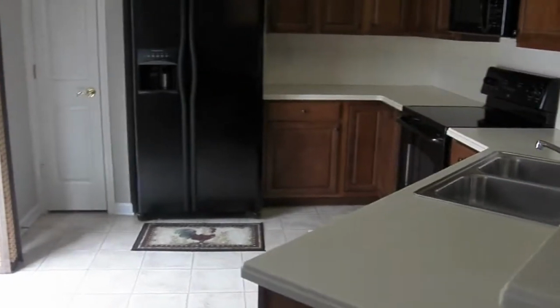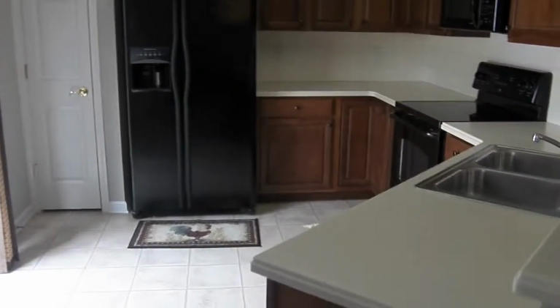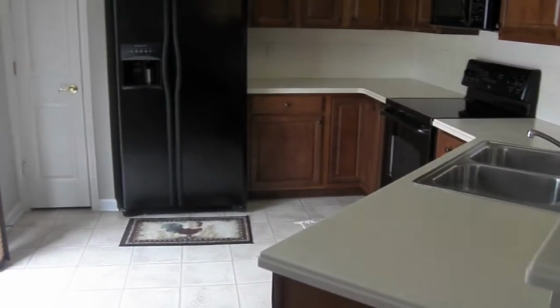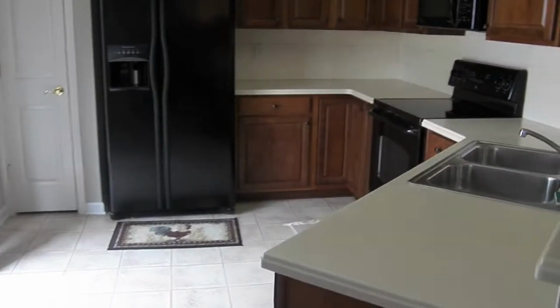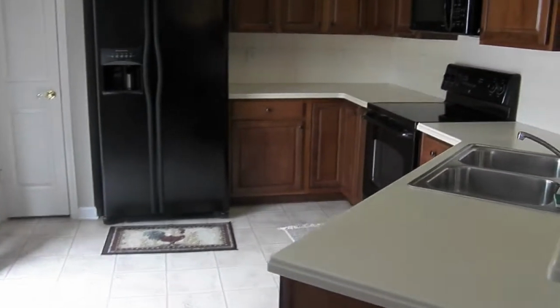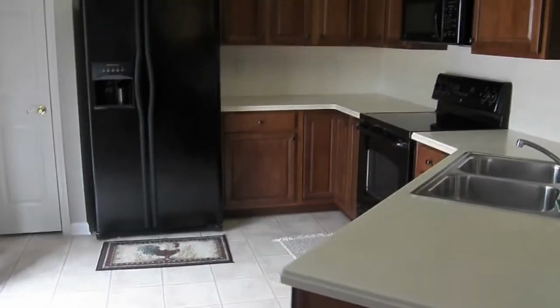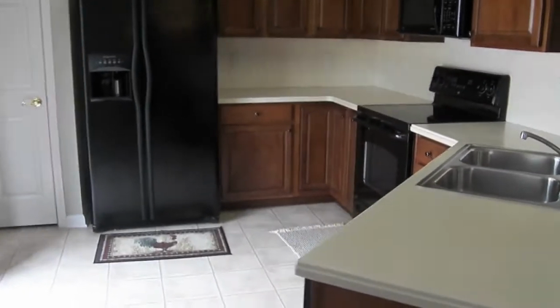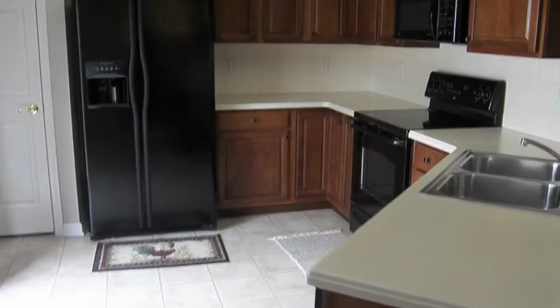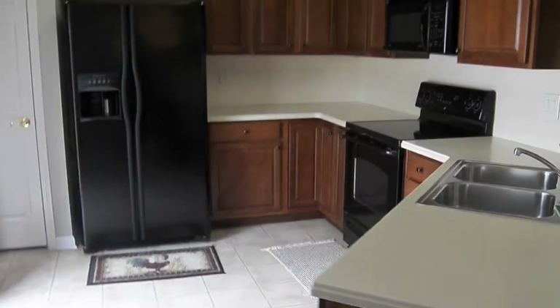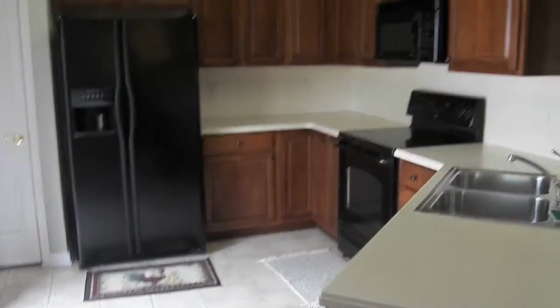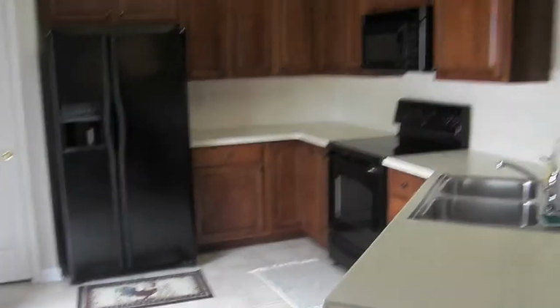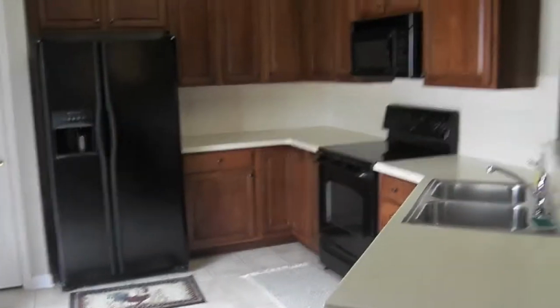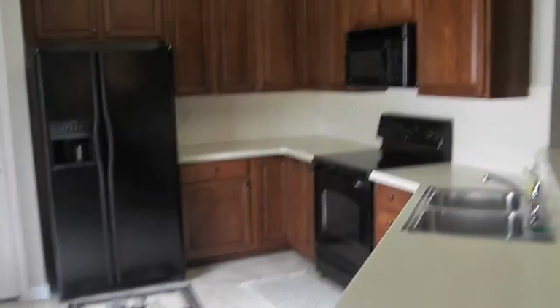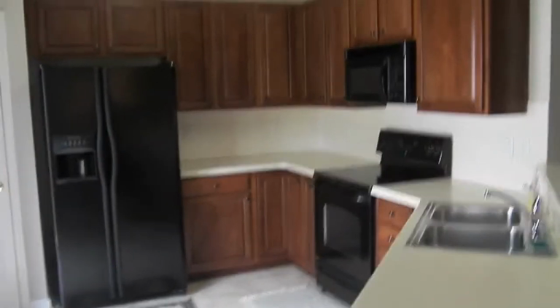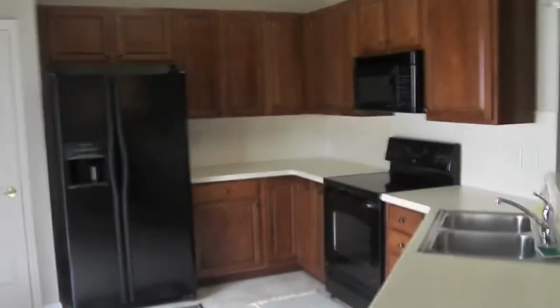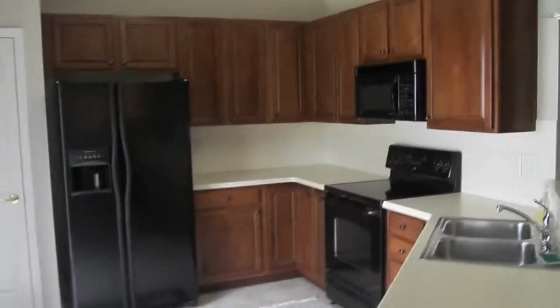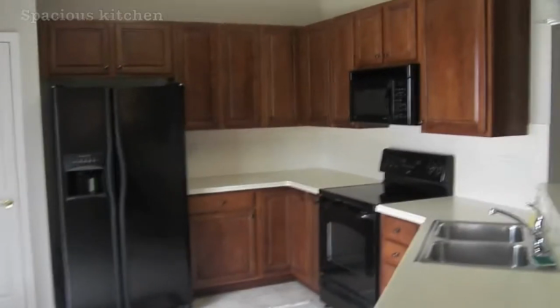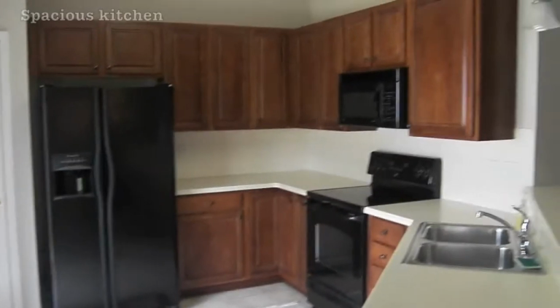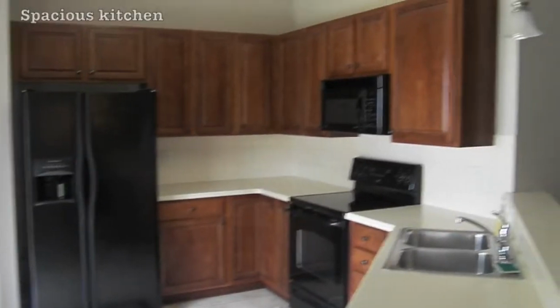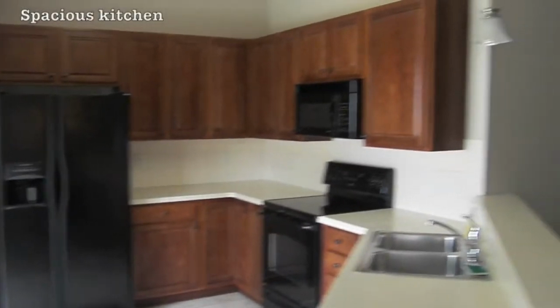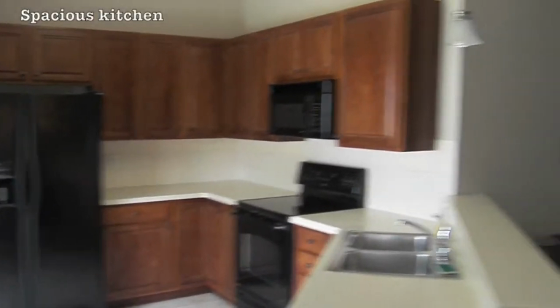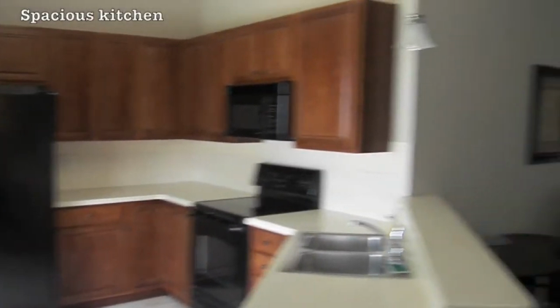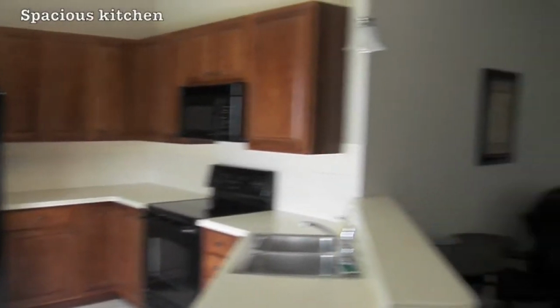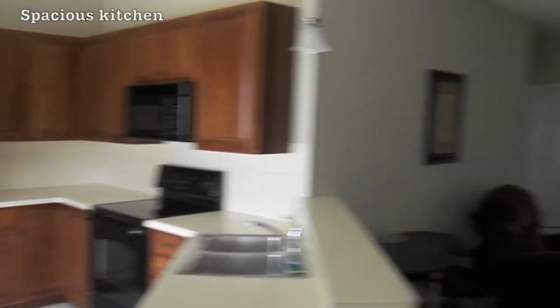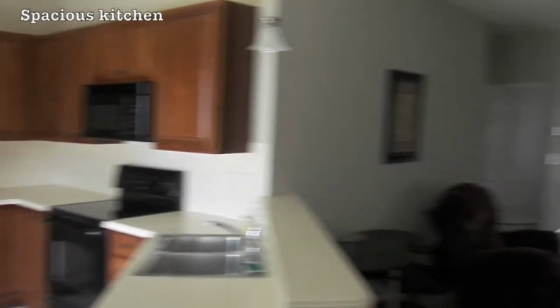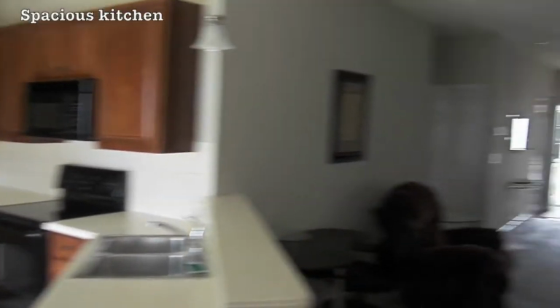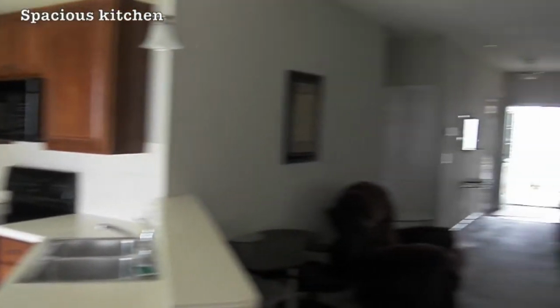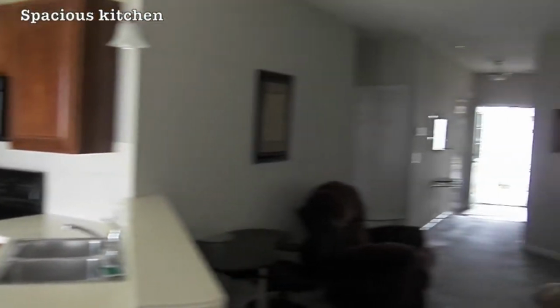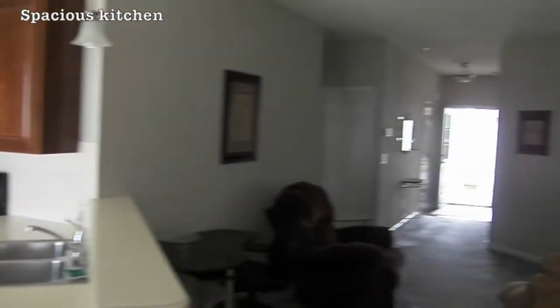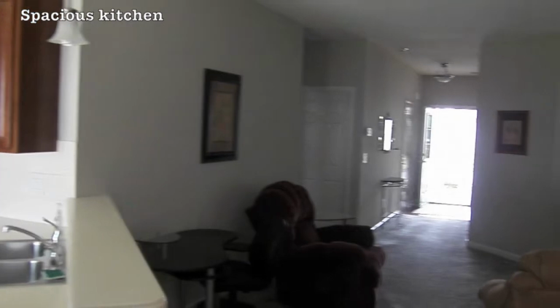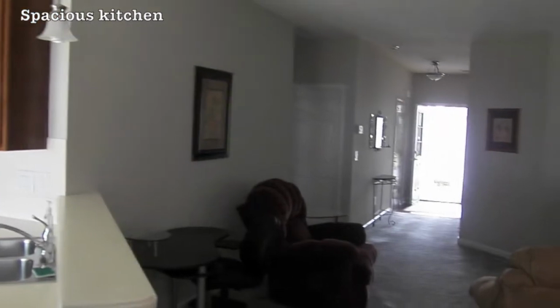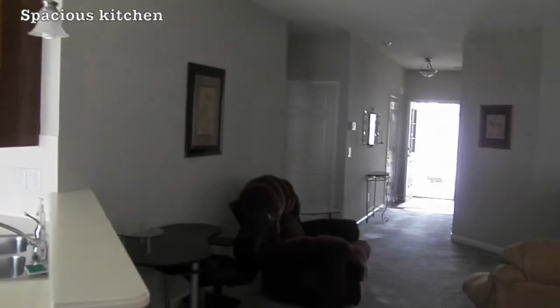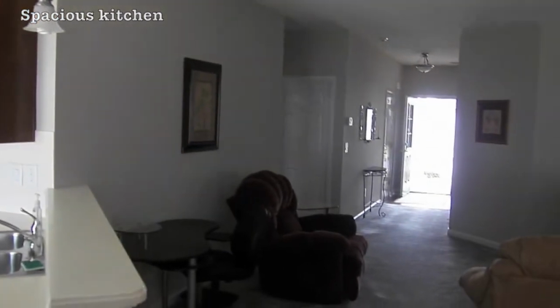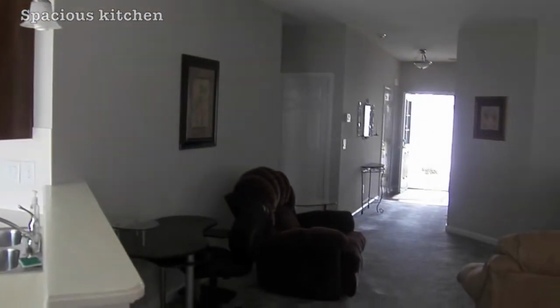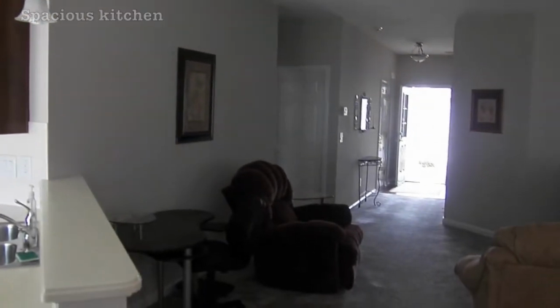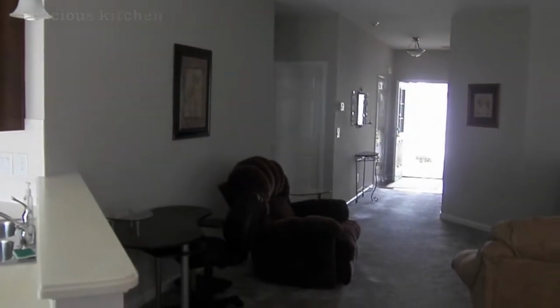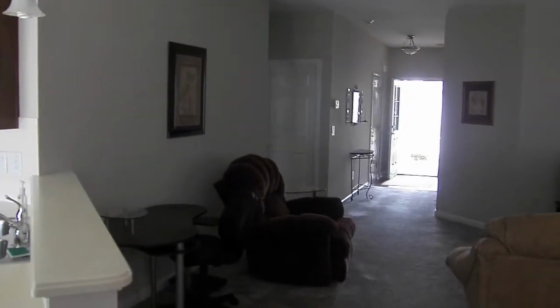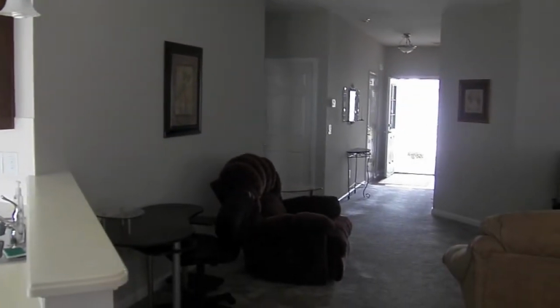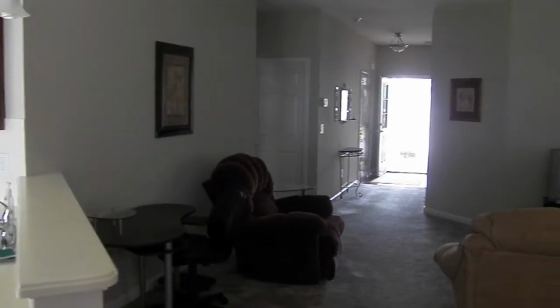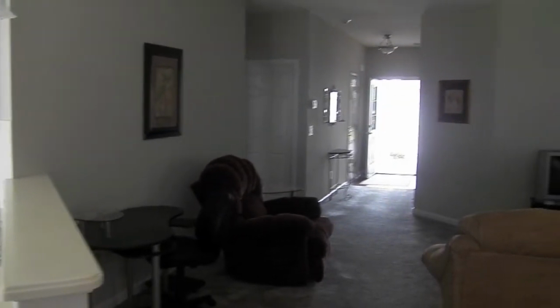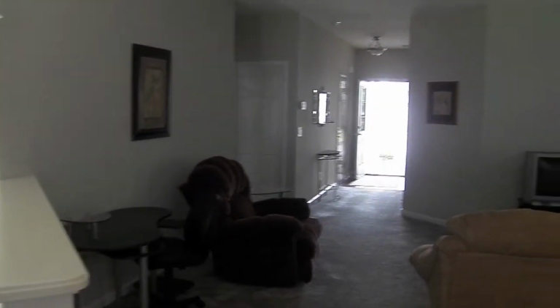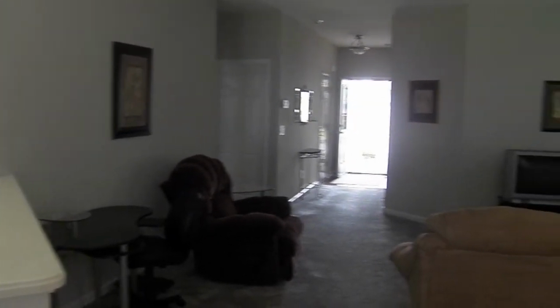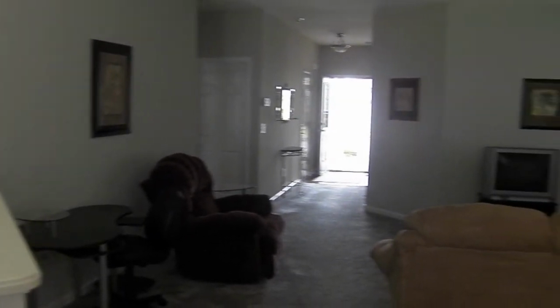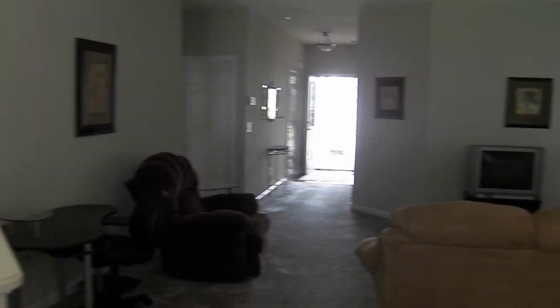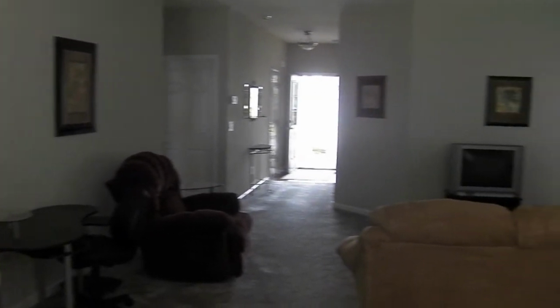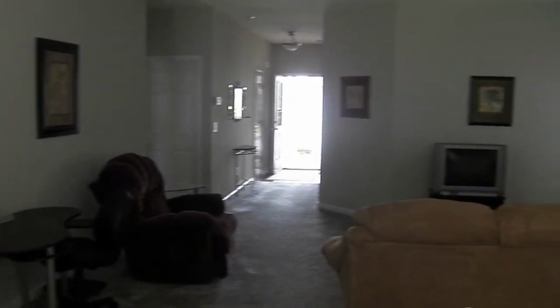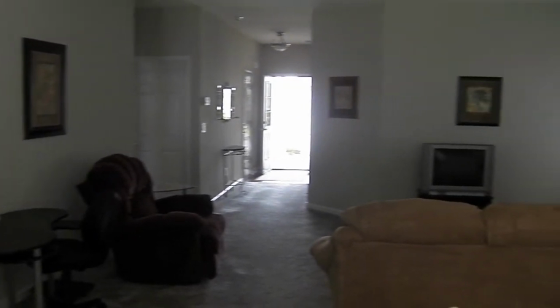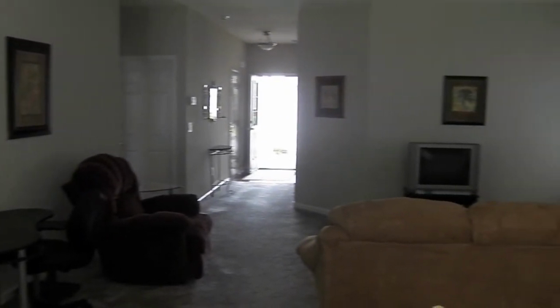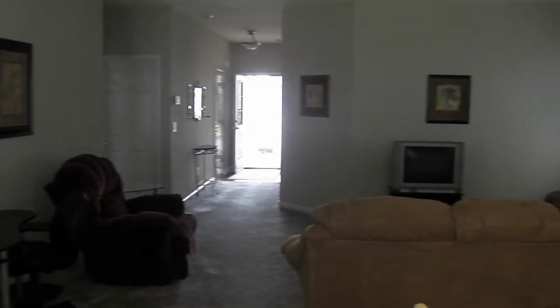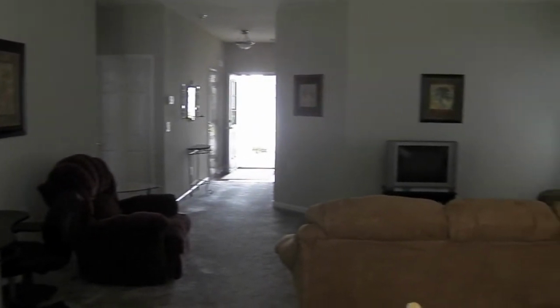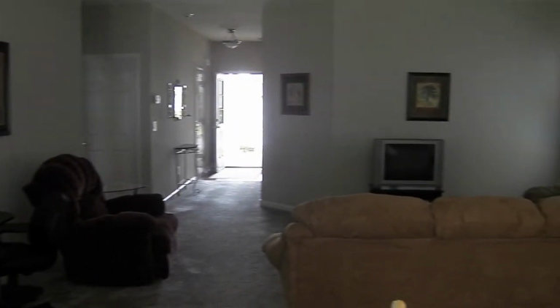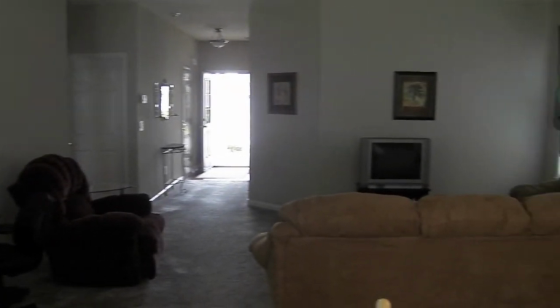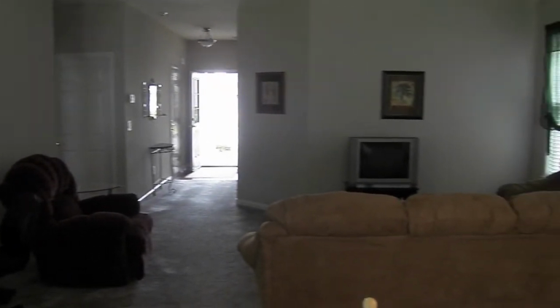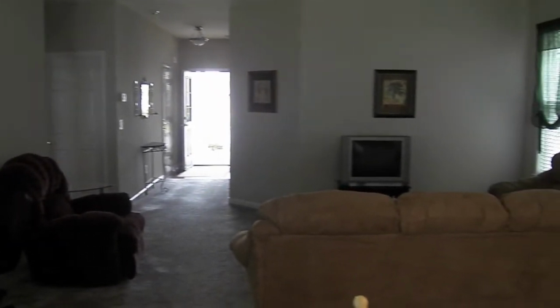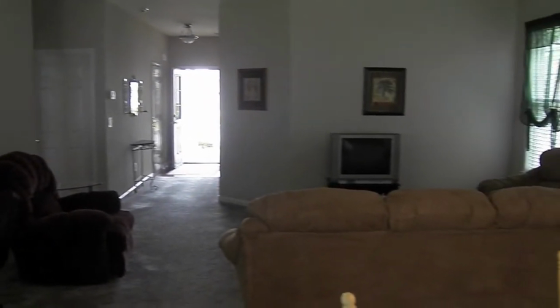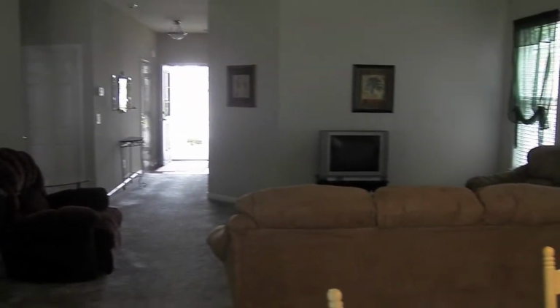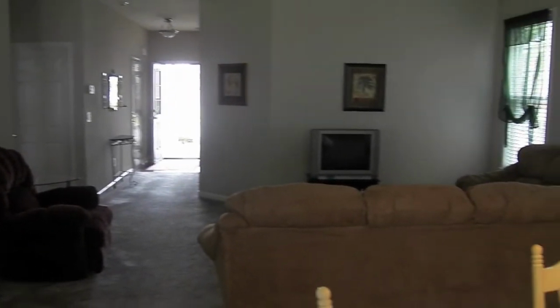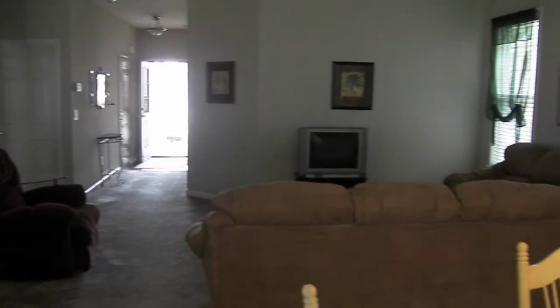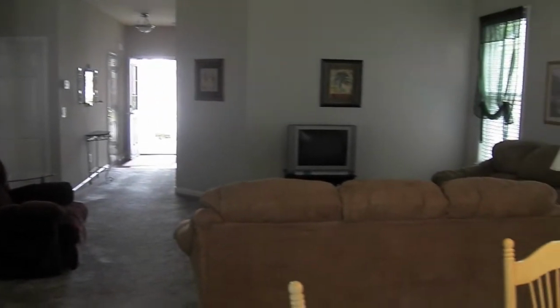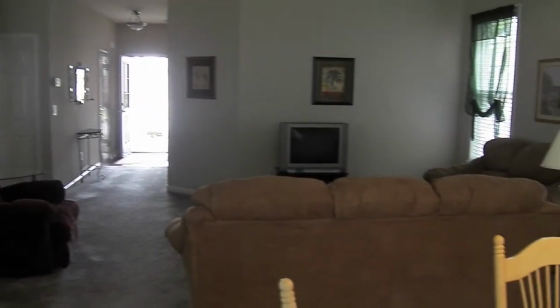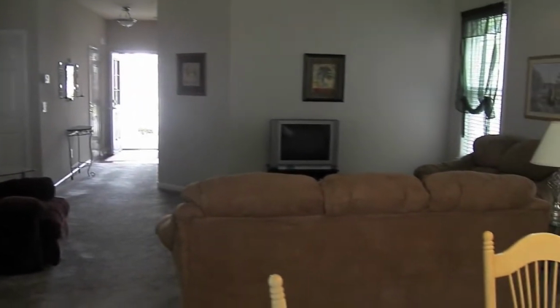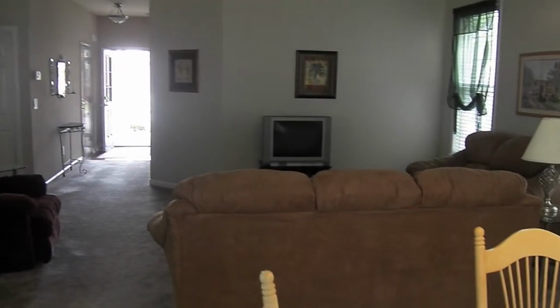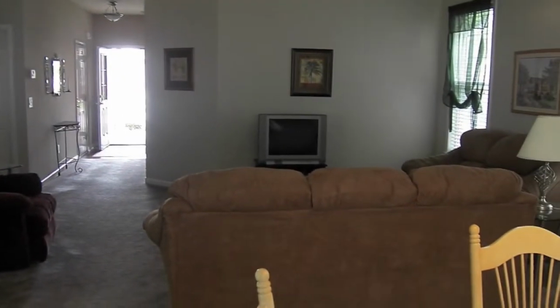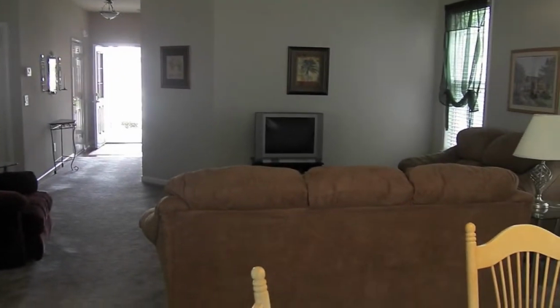The kitchen really is the centerpiece of this home and it's laid out perfectly for entertaining, separated by a half wall from the living room and dining area.